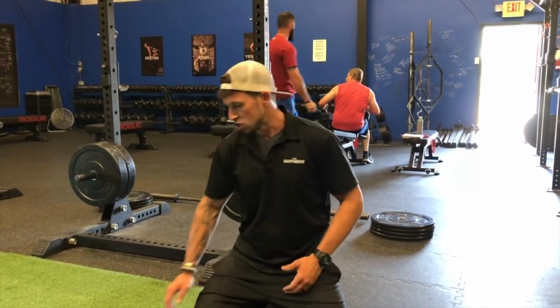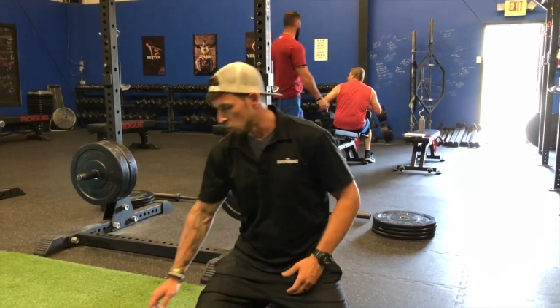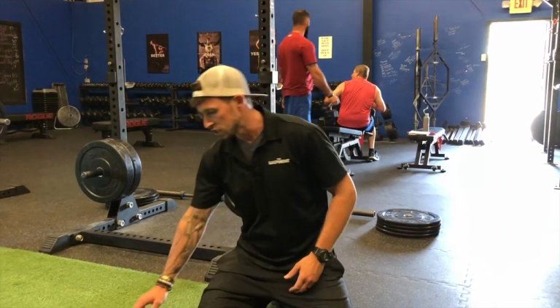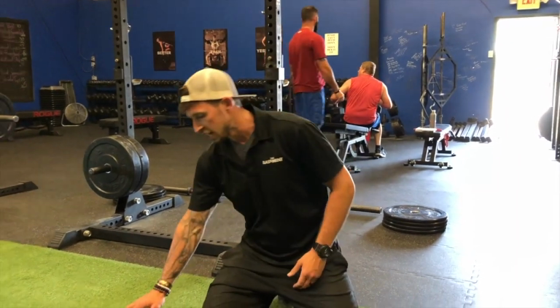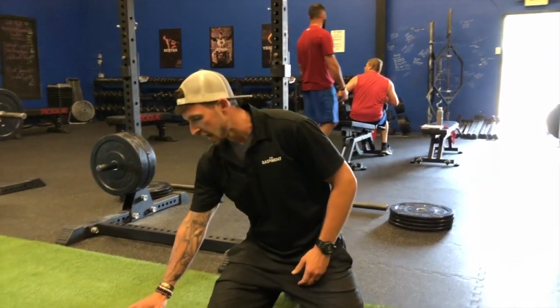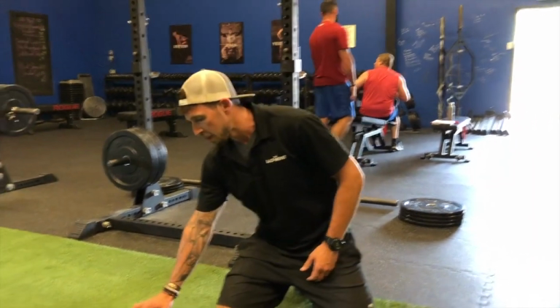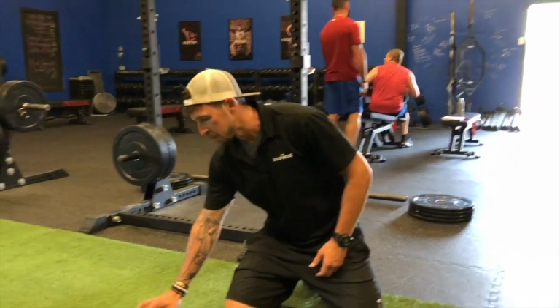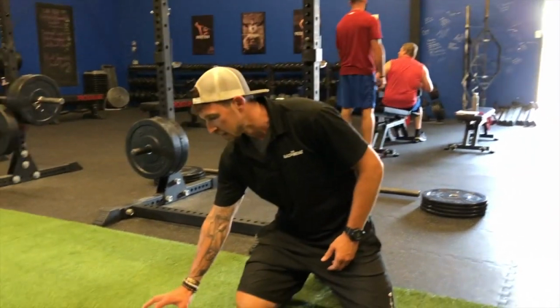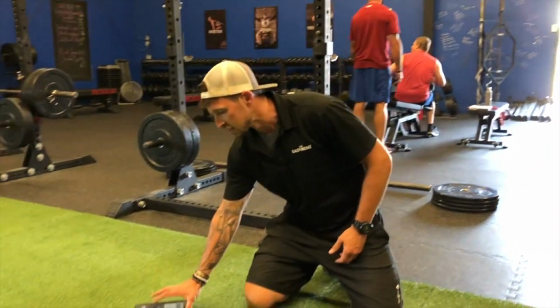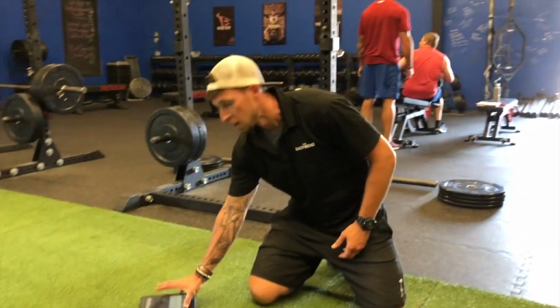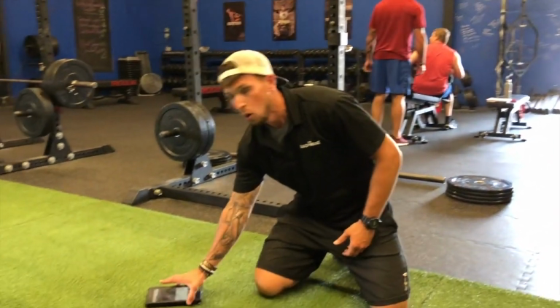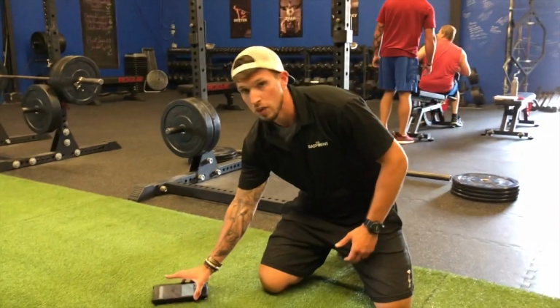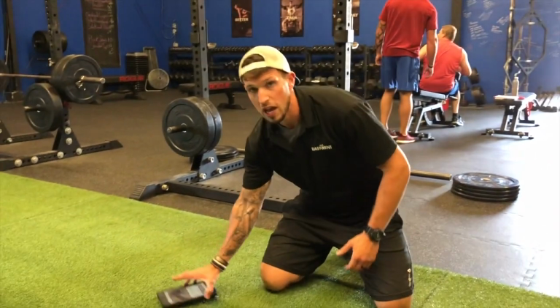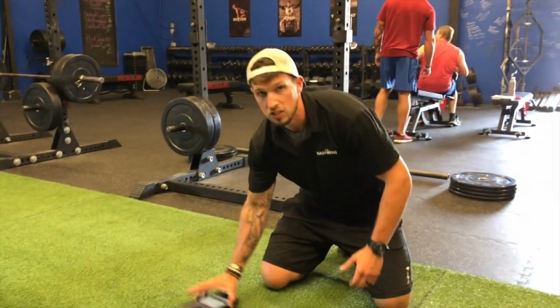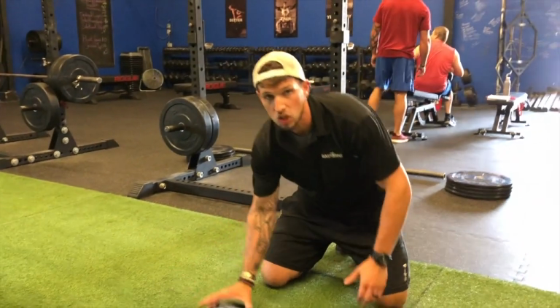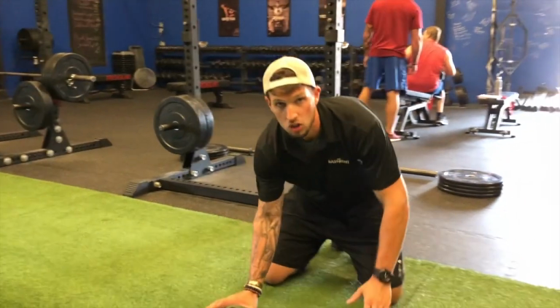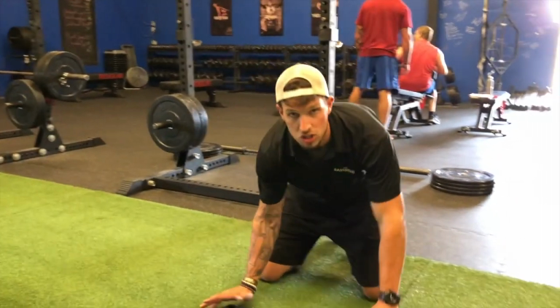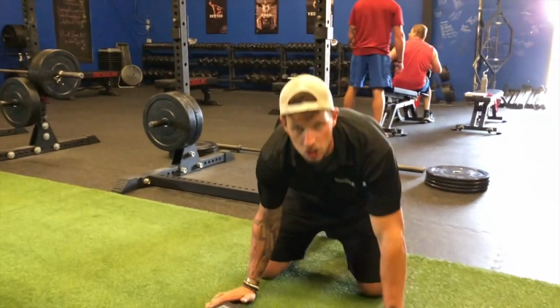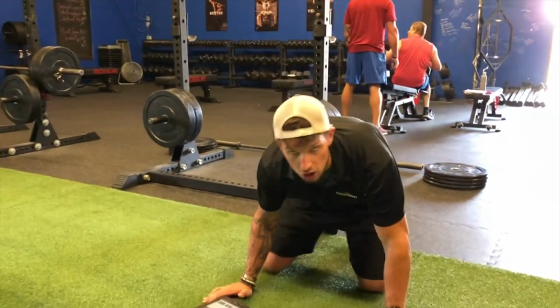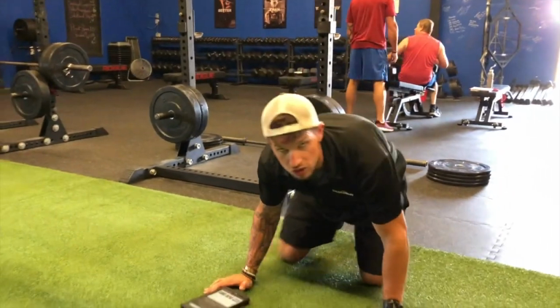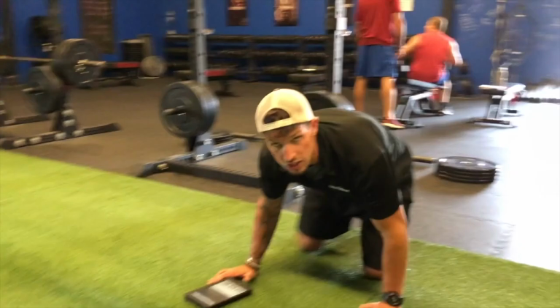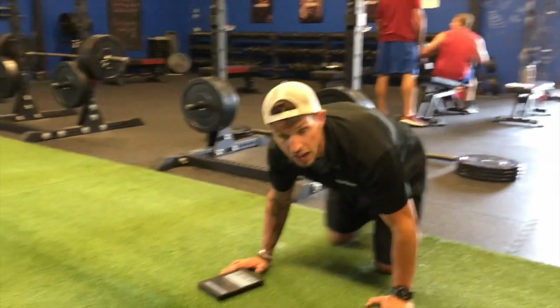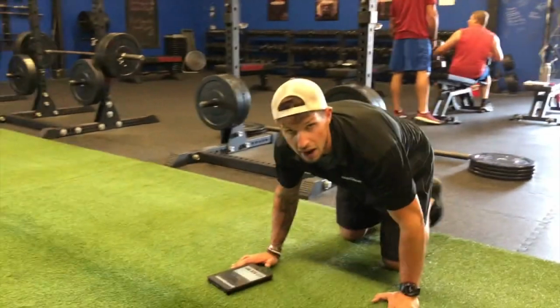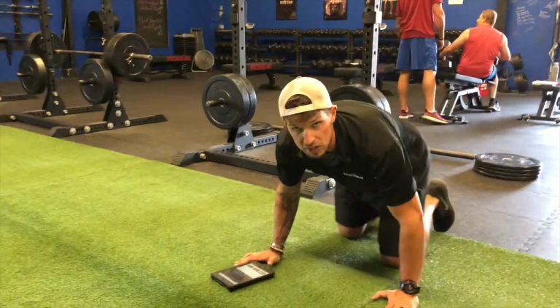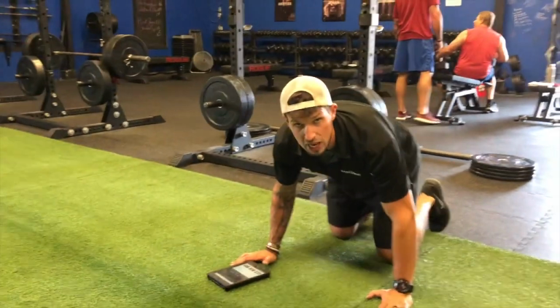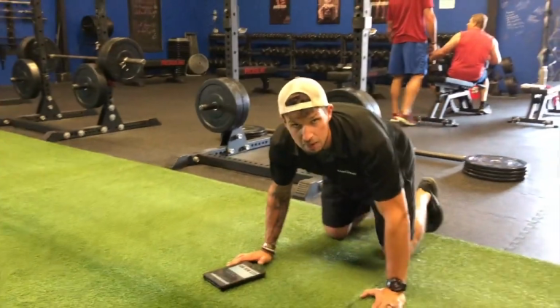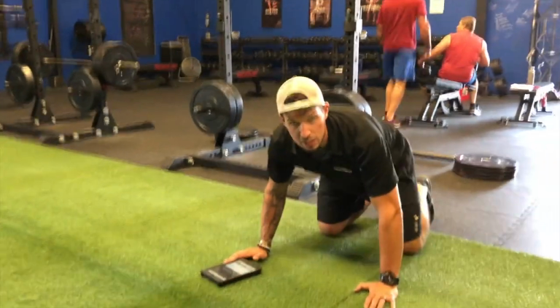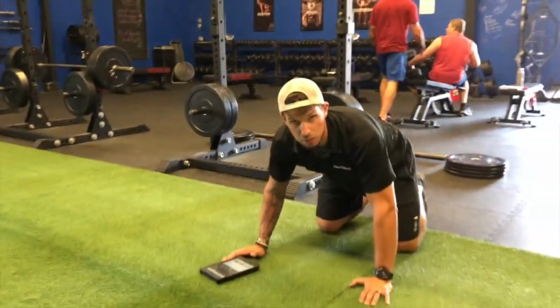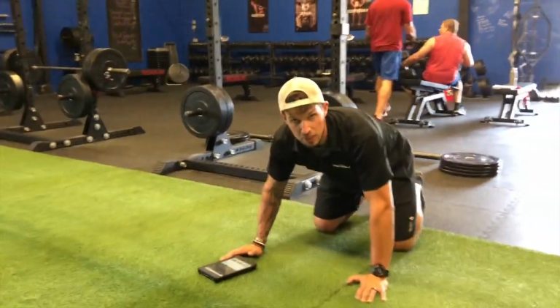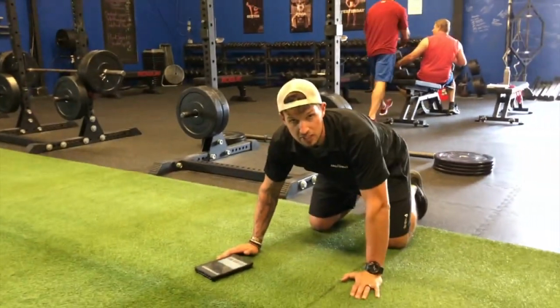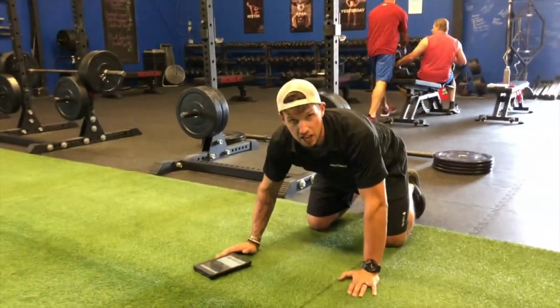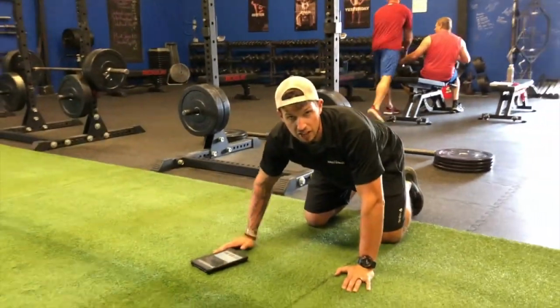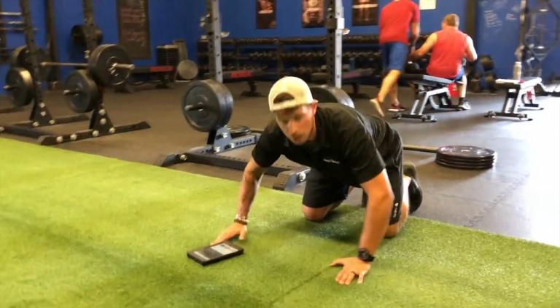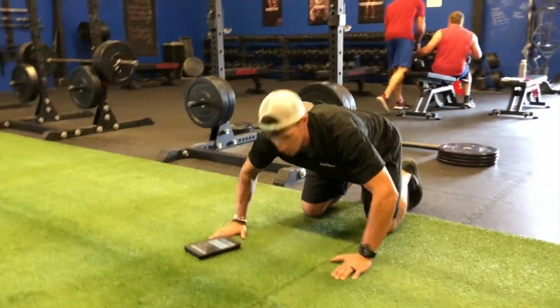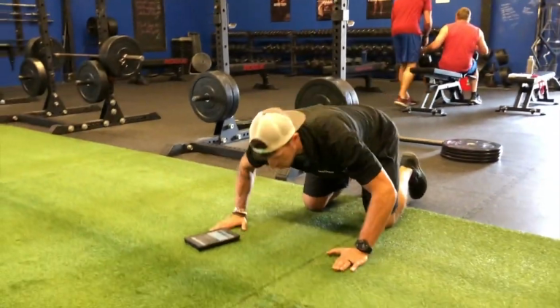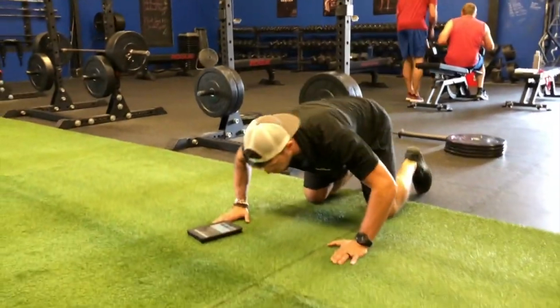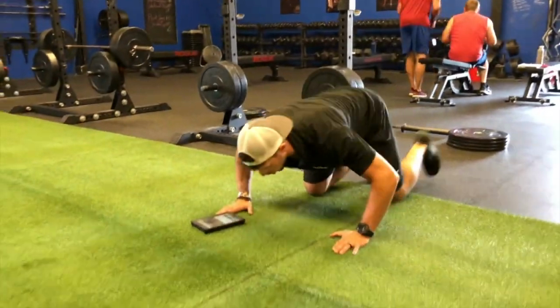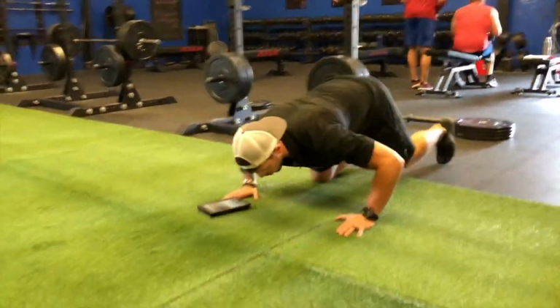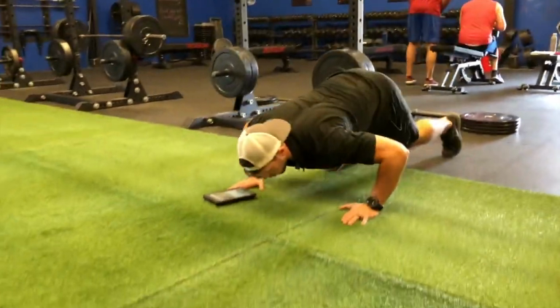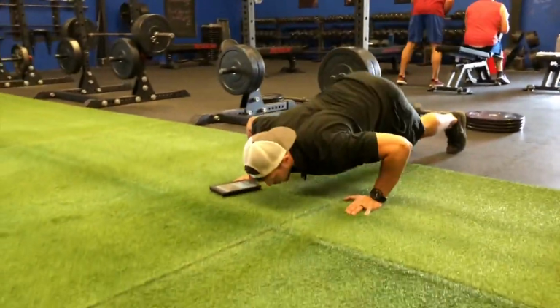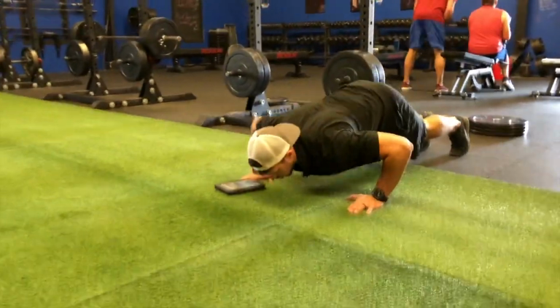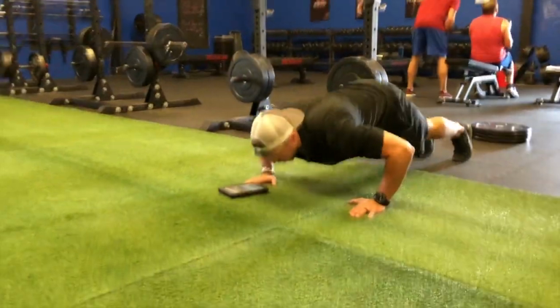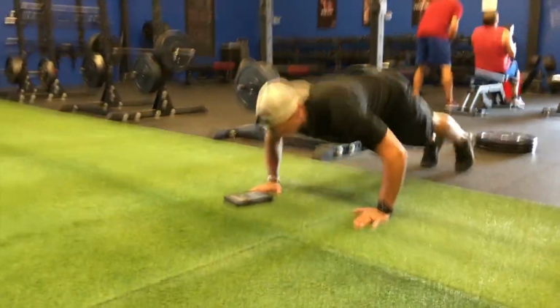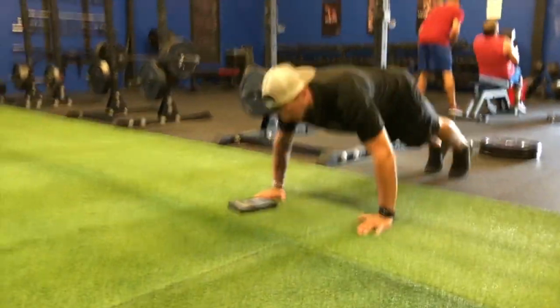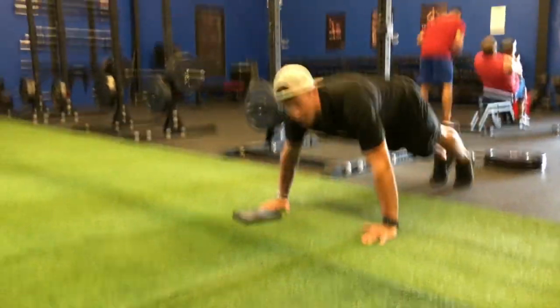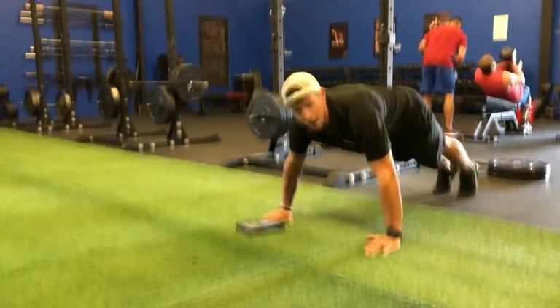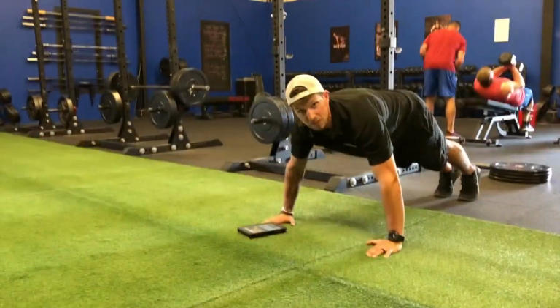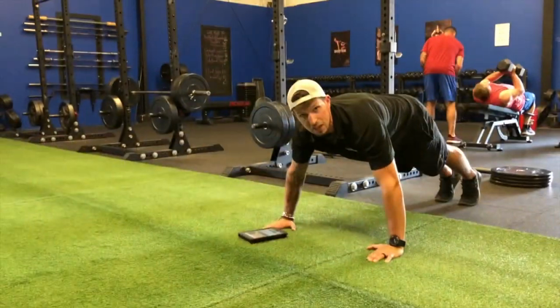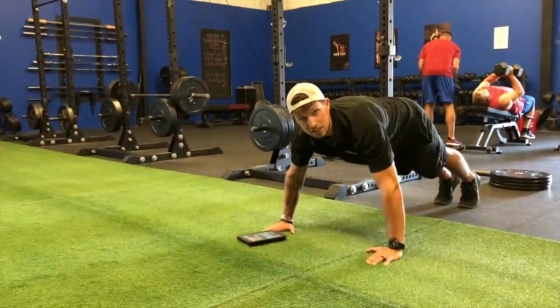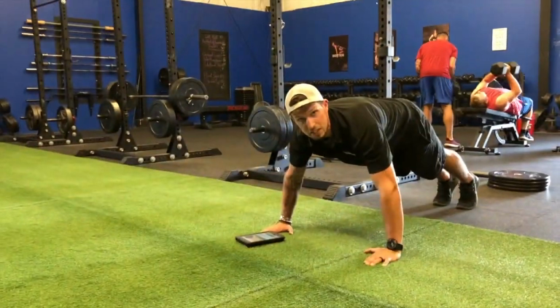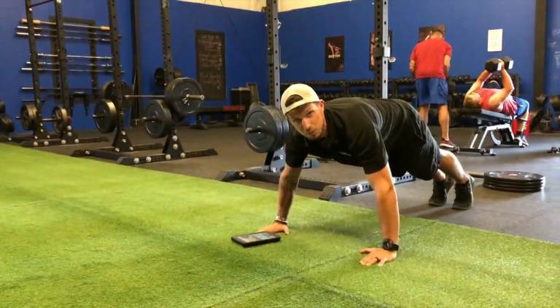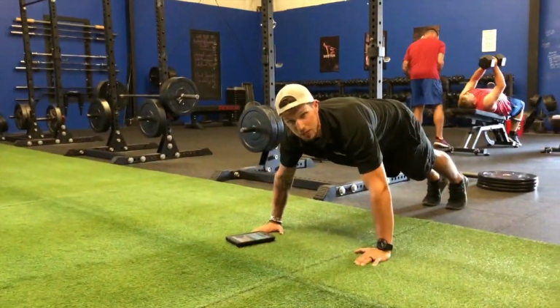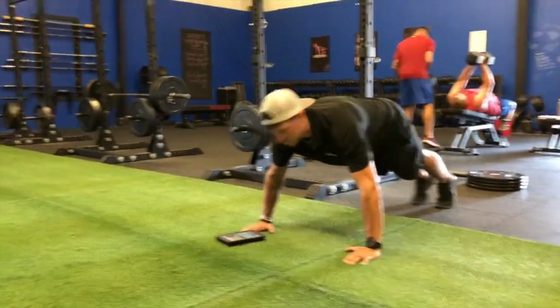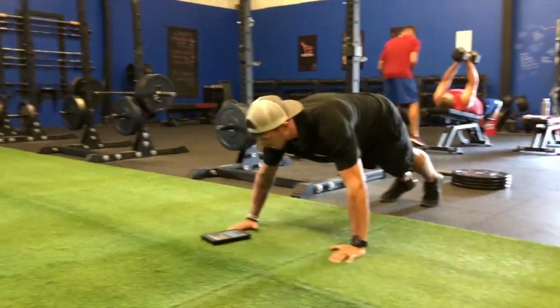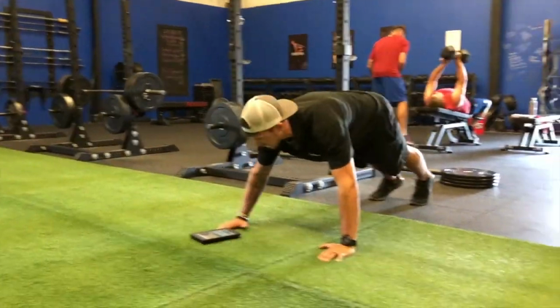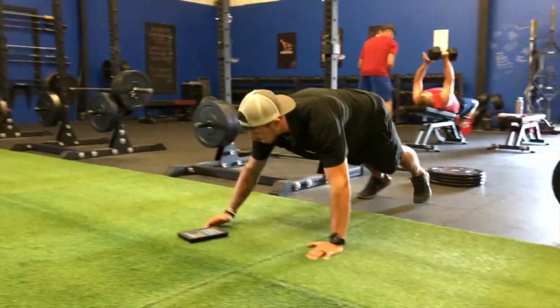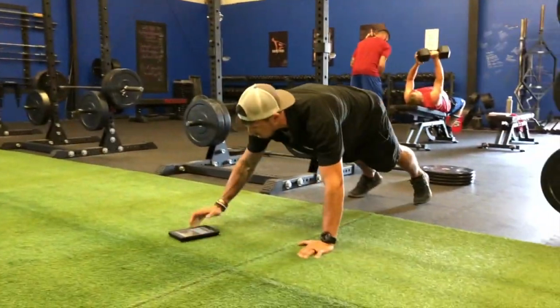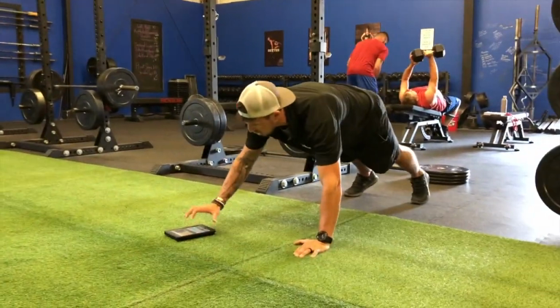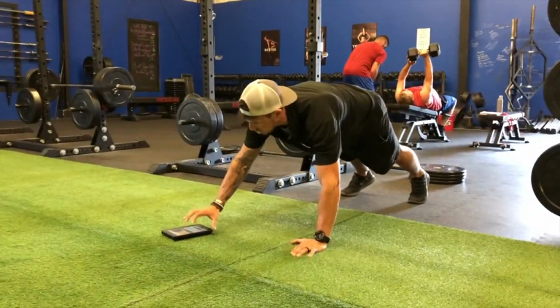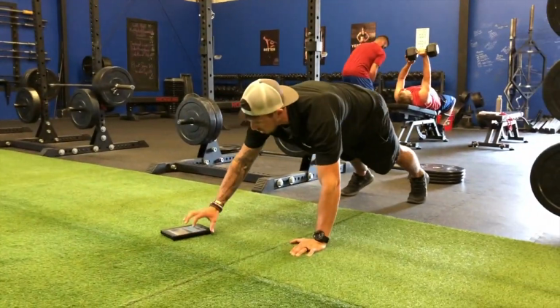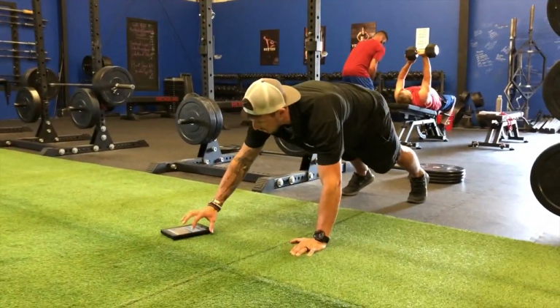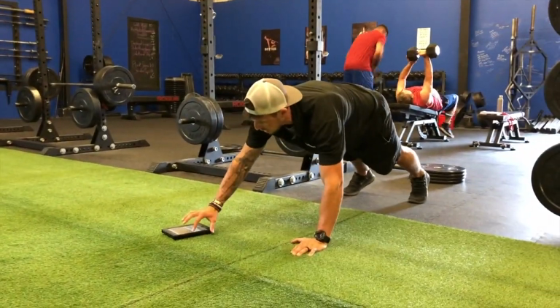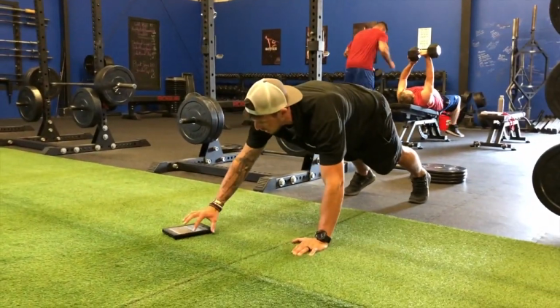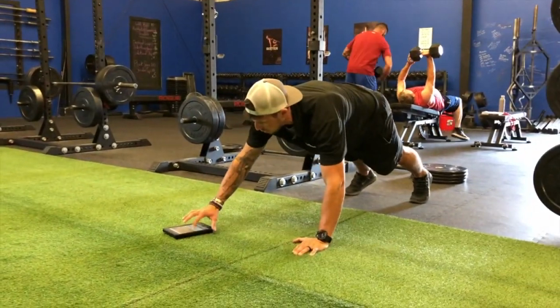So what's gonna happen is when that song starts, every time it says Bring Sally Up, you lock your push-up up. Every time it says Bring Sally Down, you come back down.